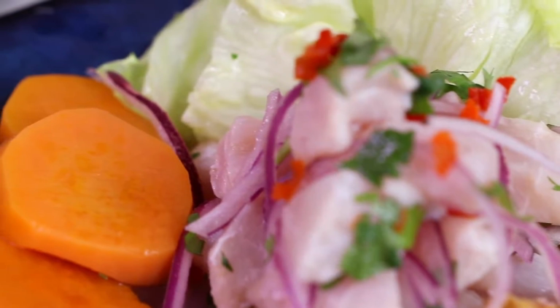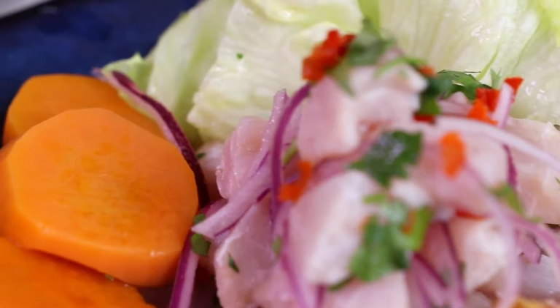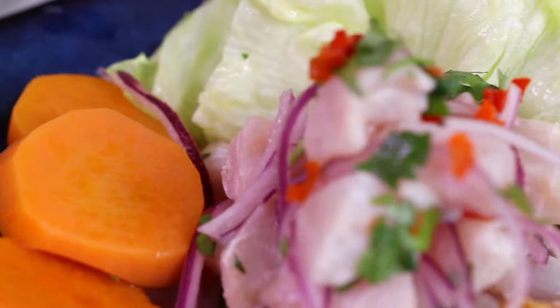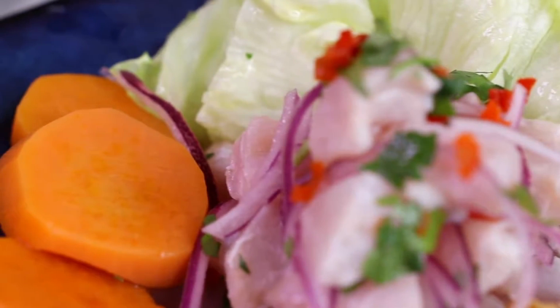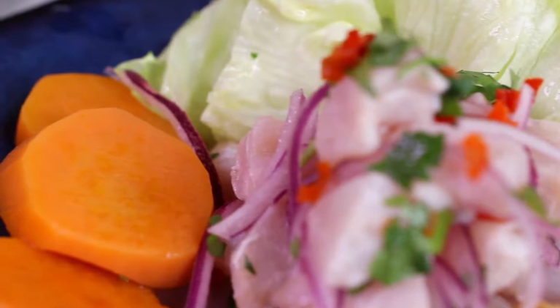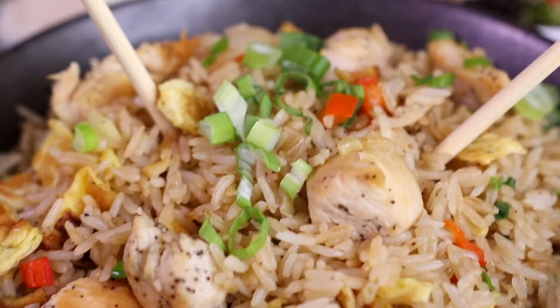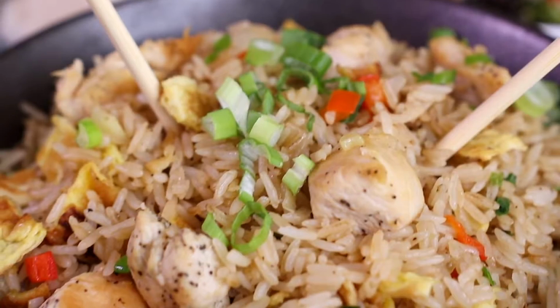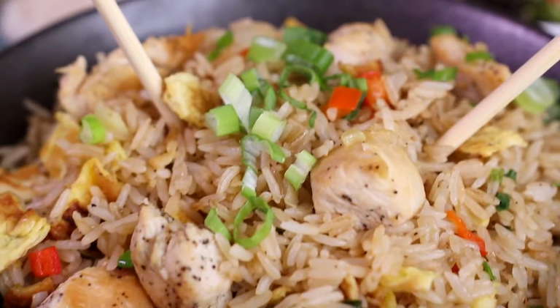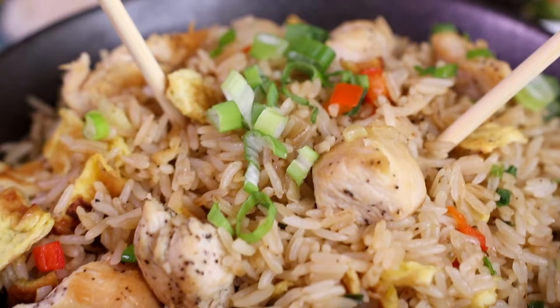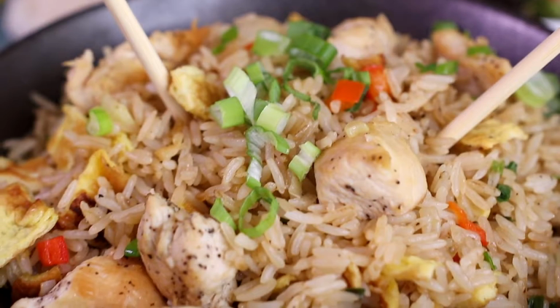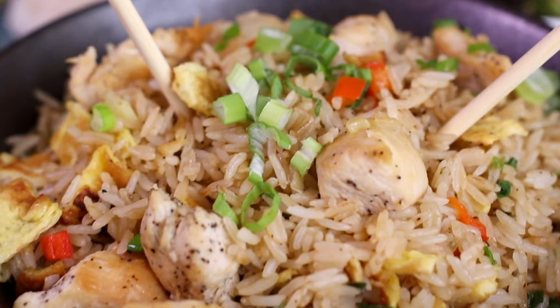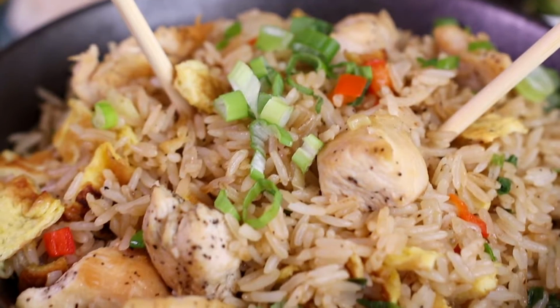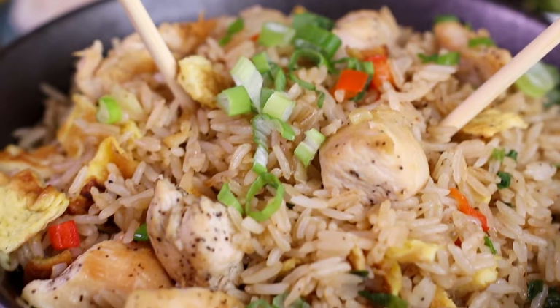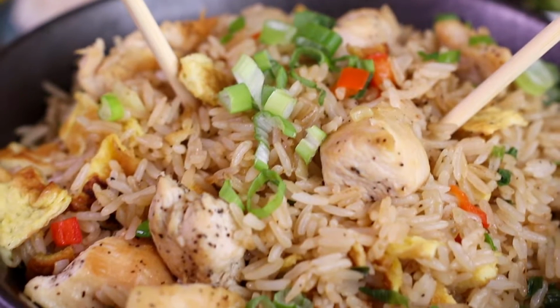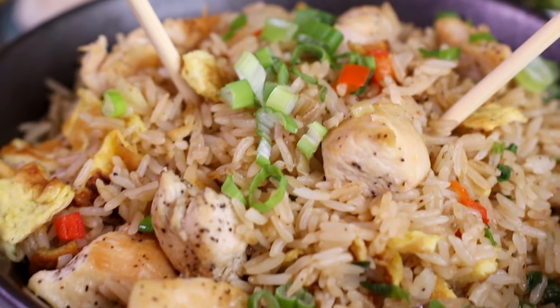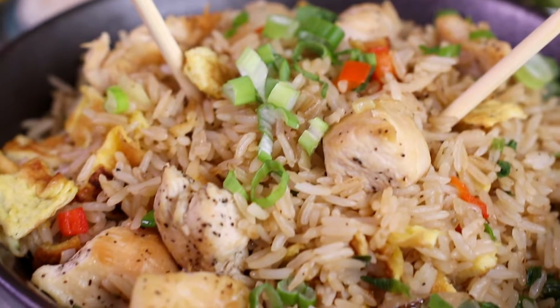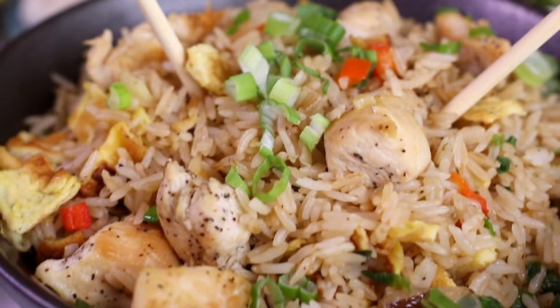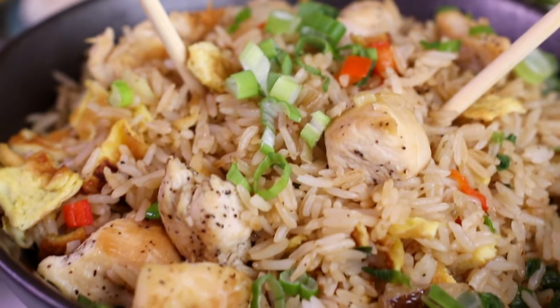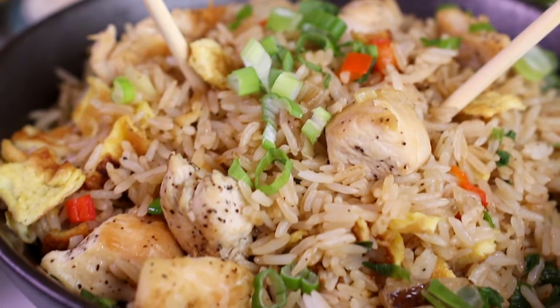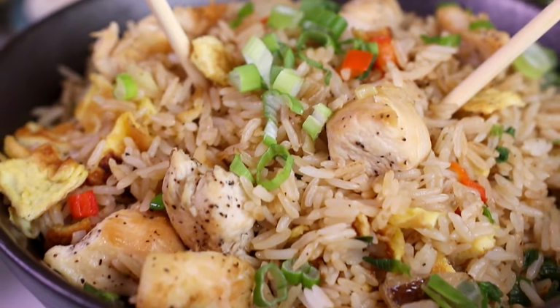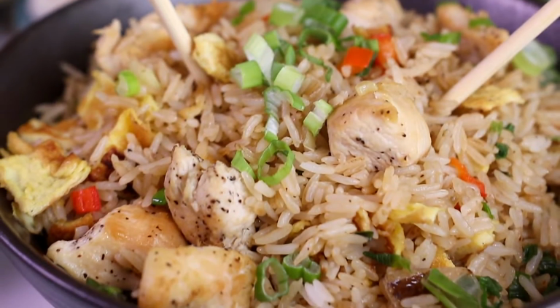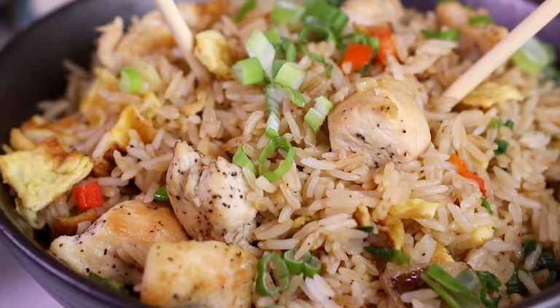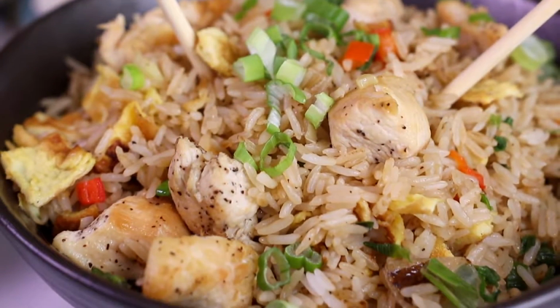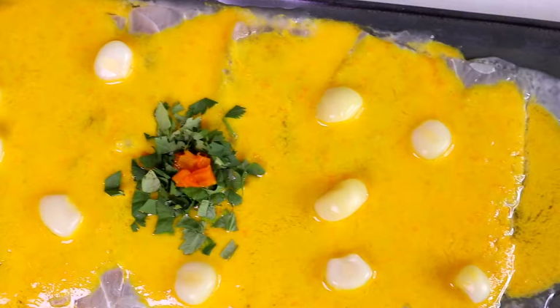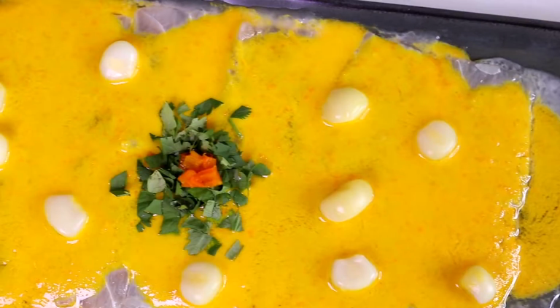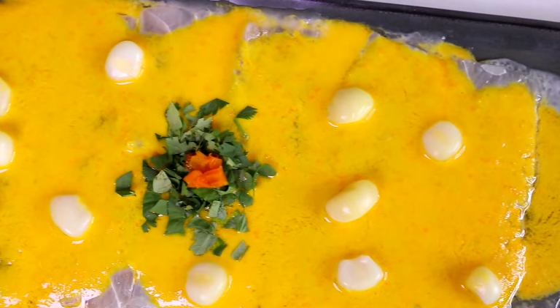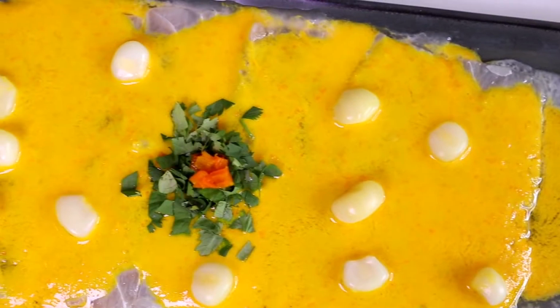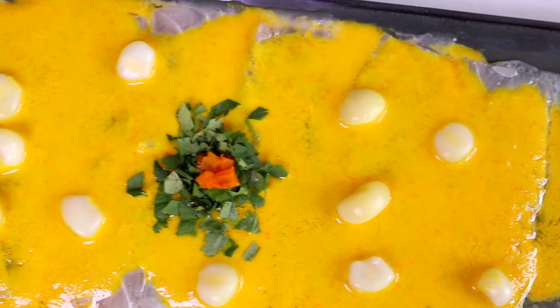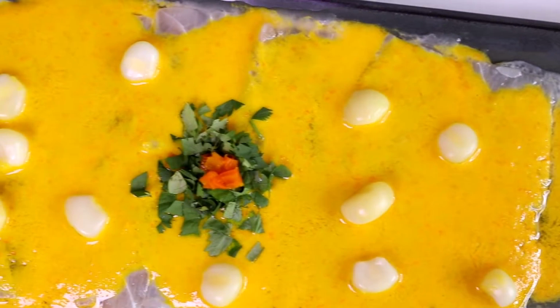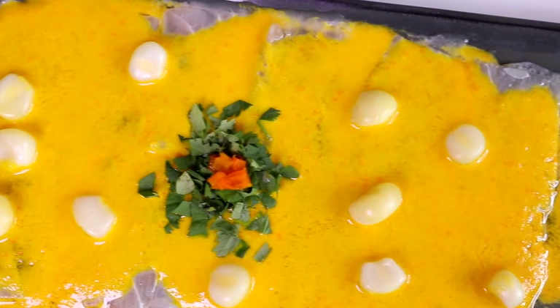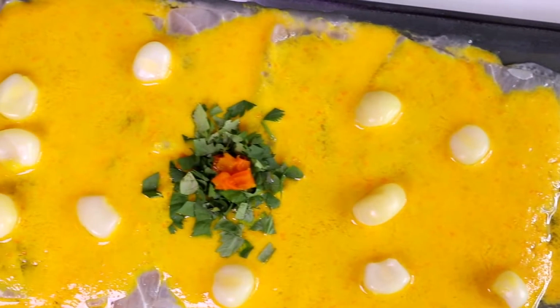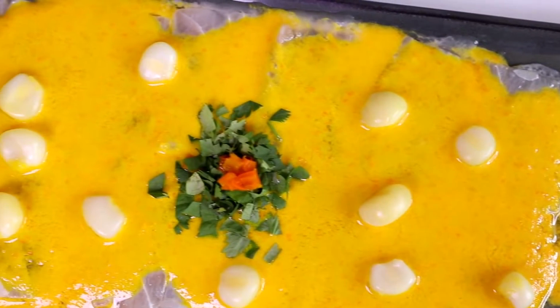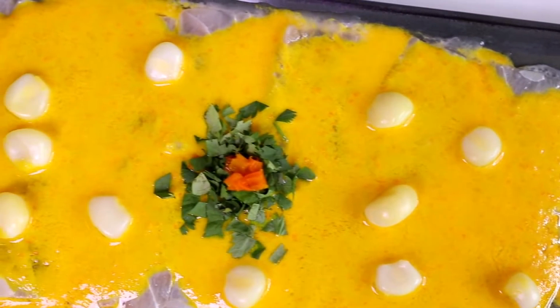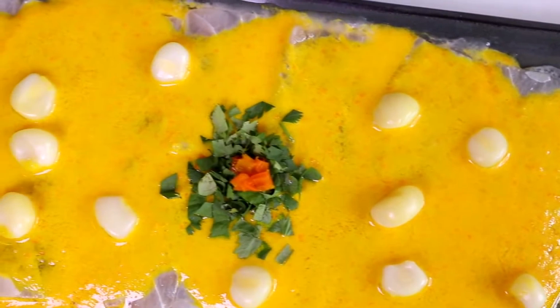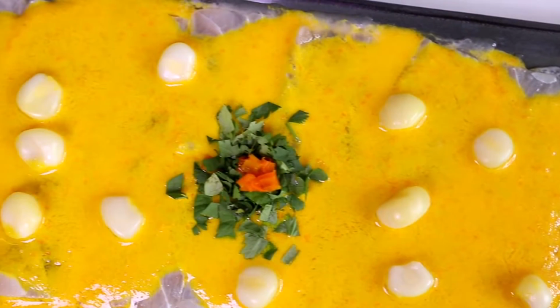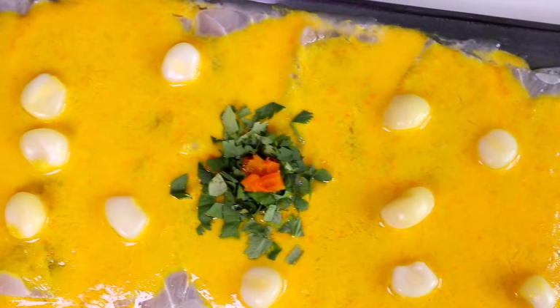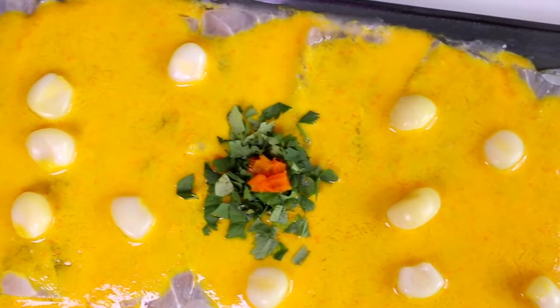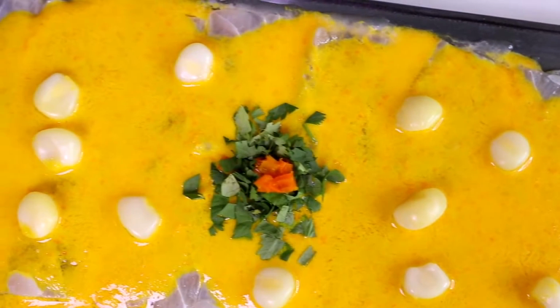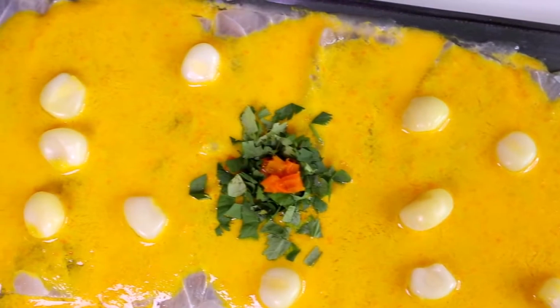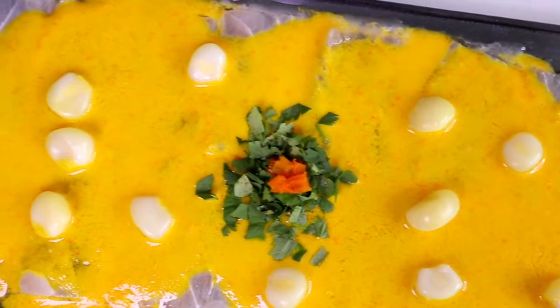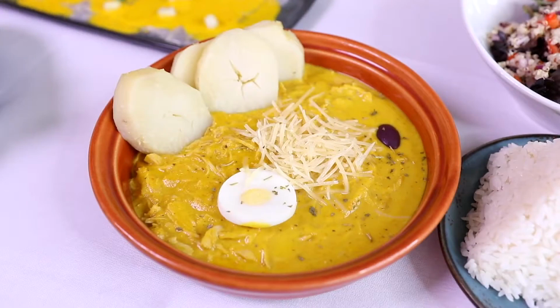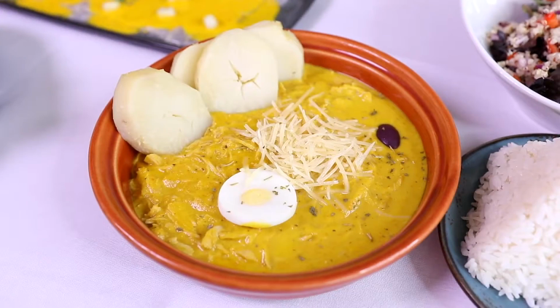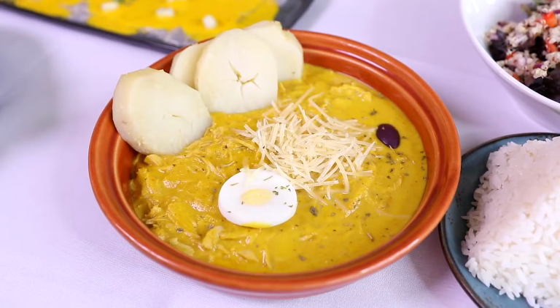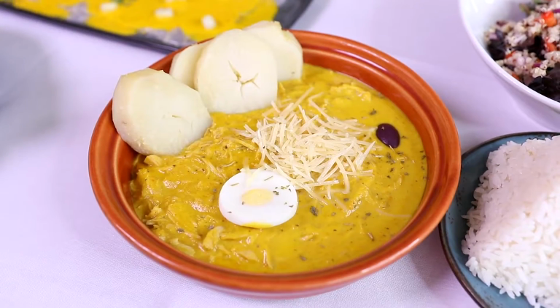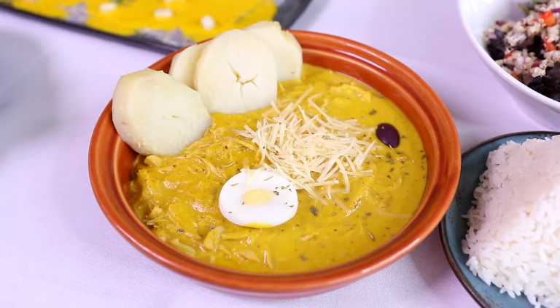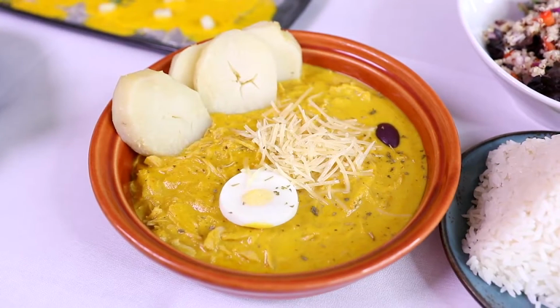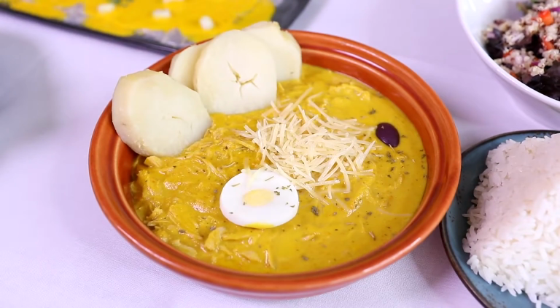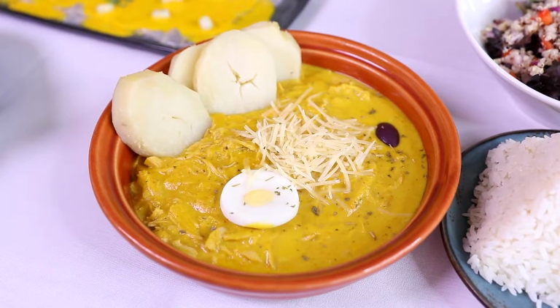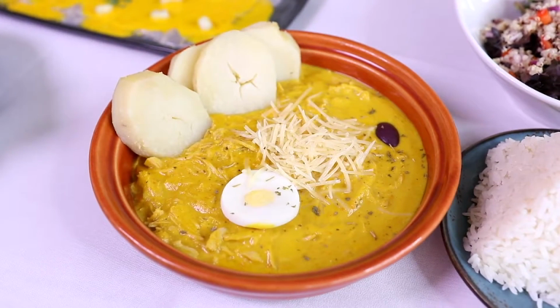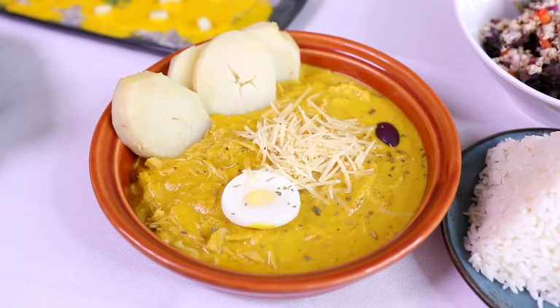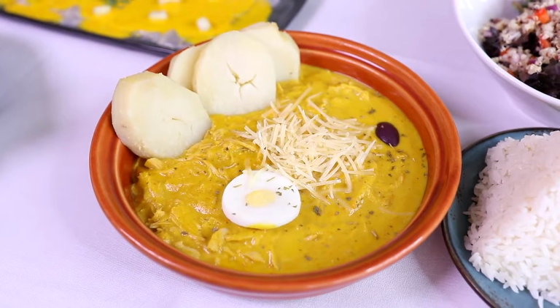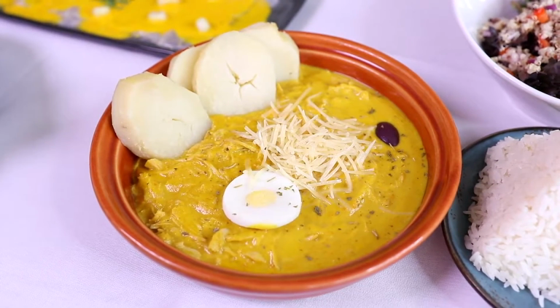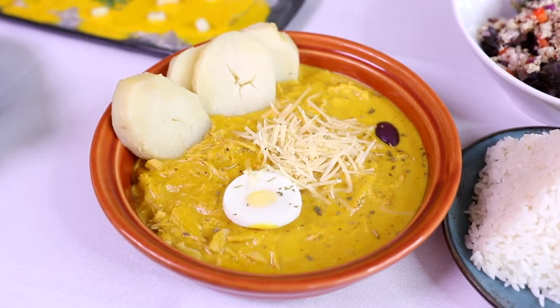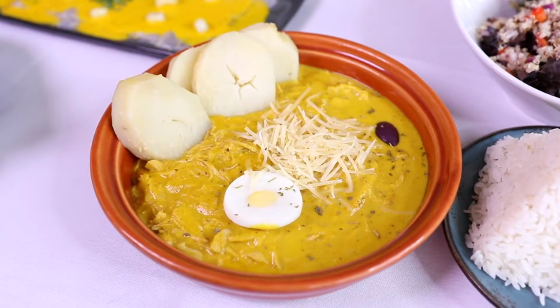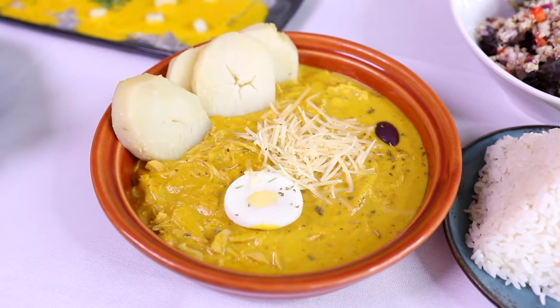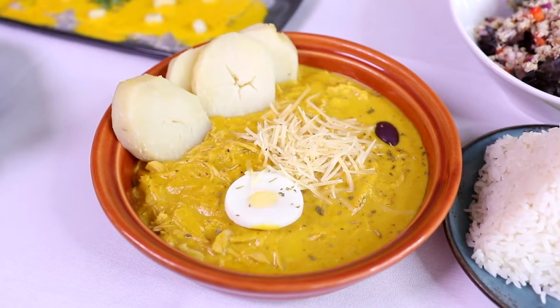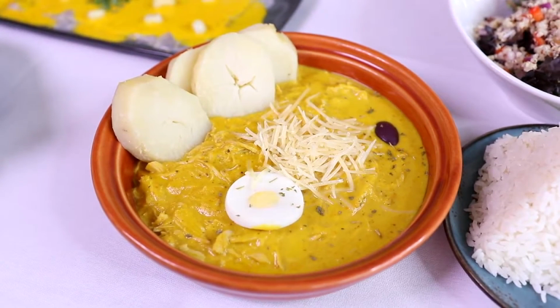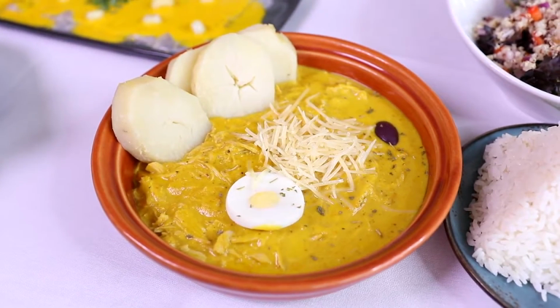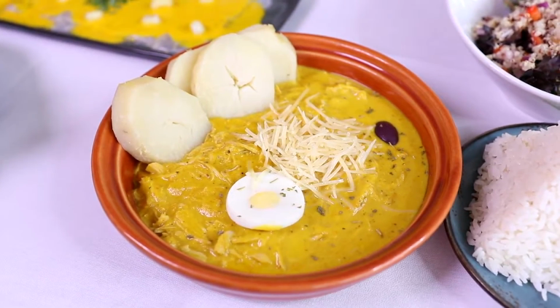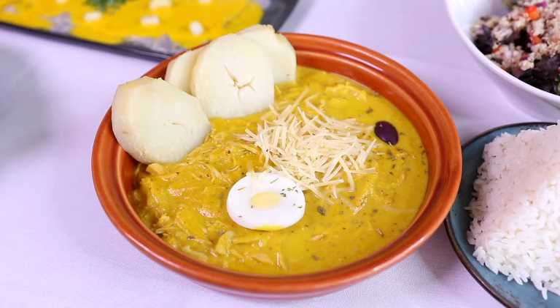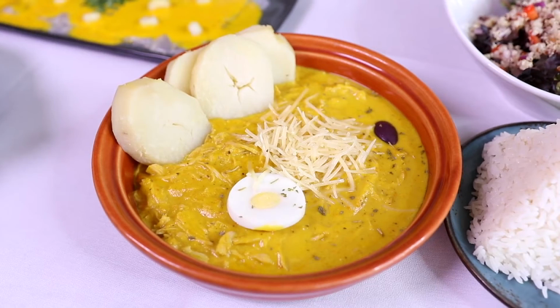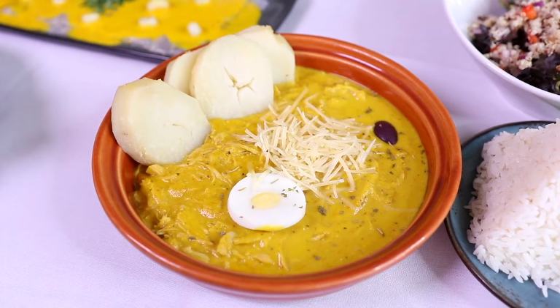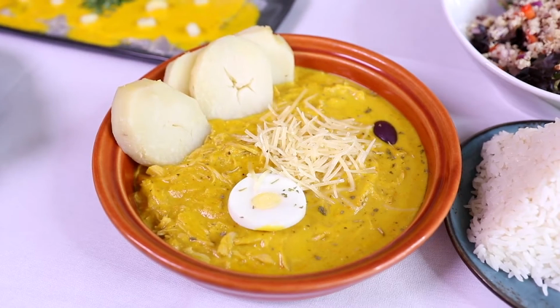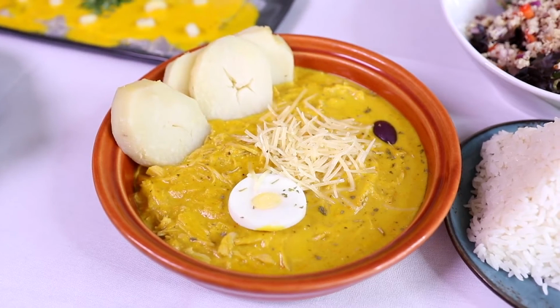Or you can try our arroz chaufa. You can start off your meal with our delicious tiraditos or some vegetarian options like our papa la huancaina.